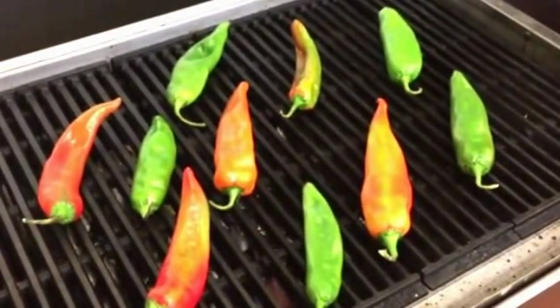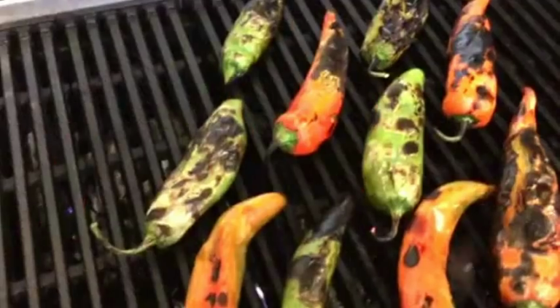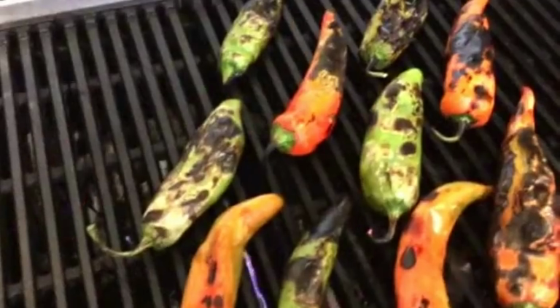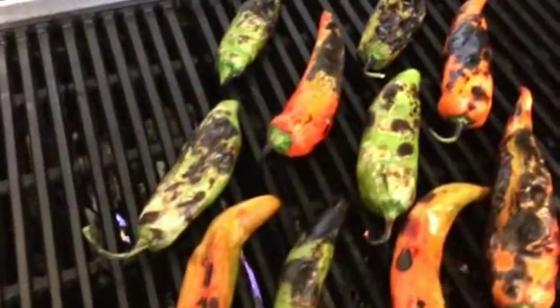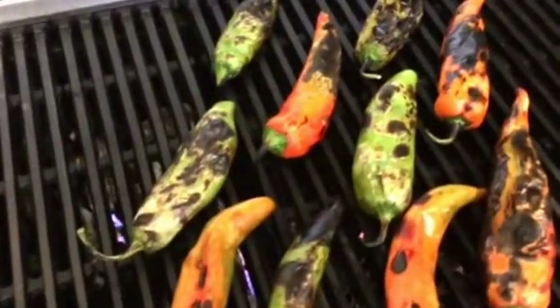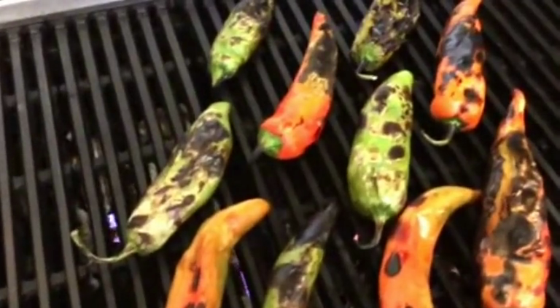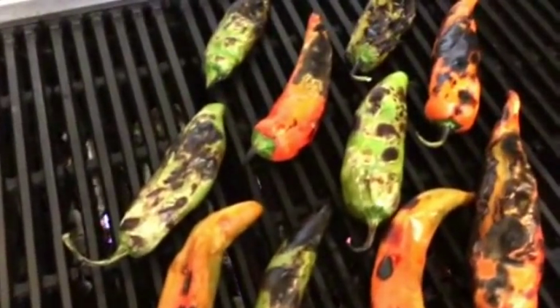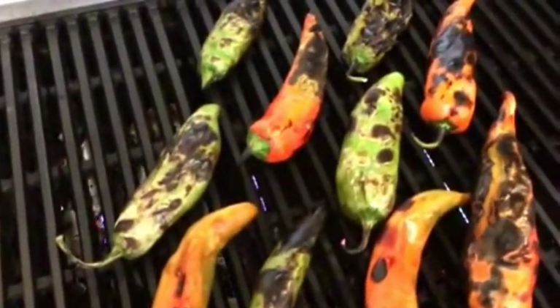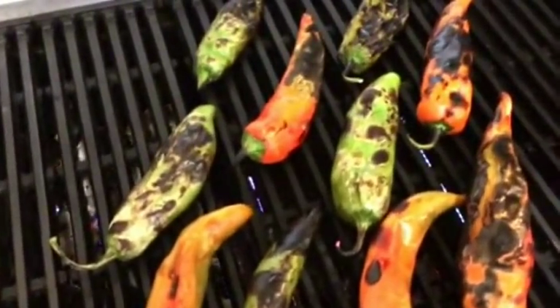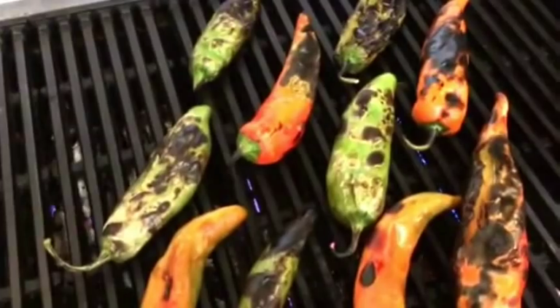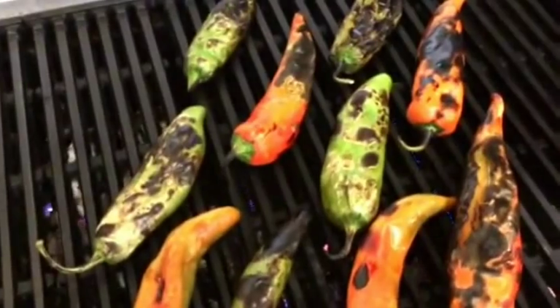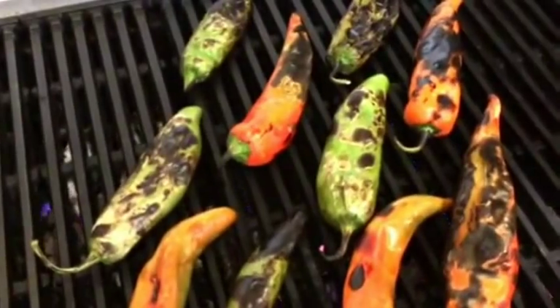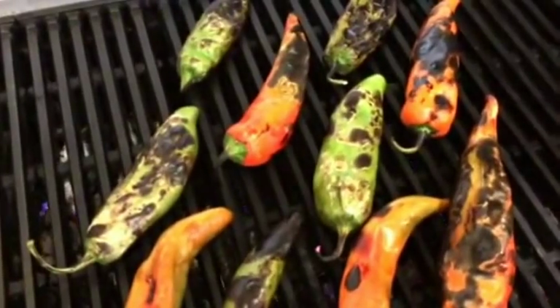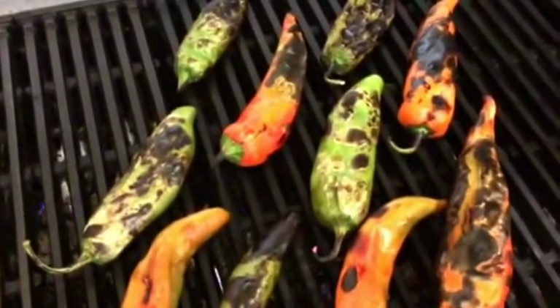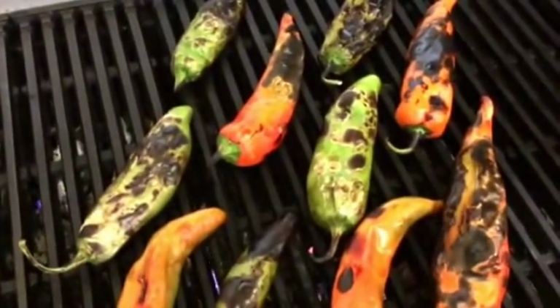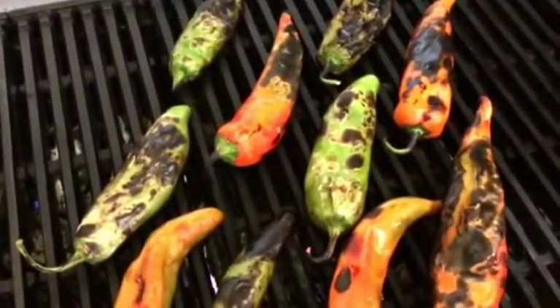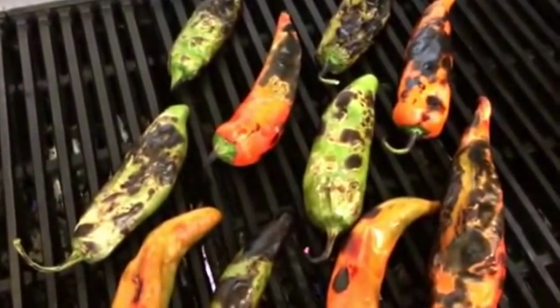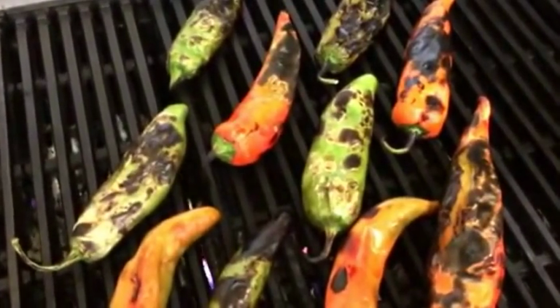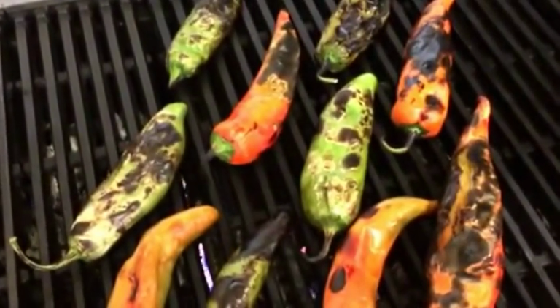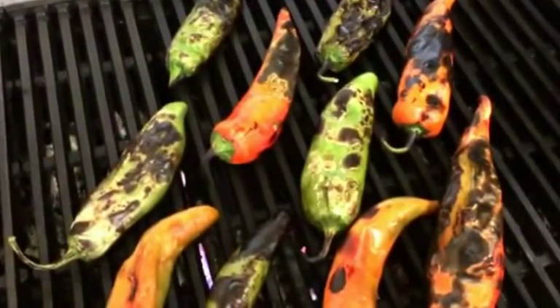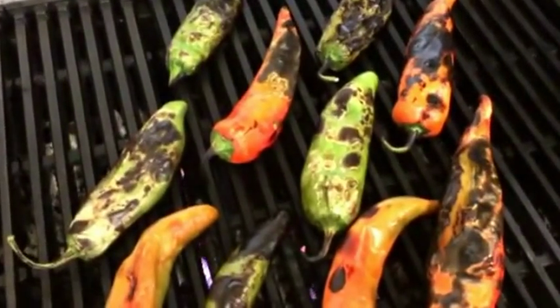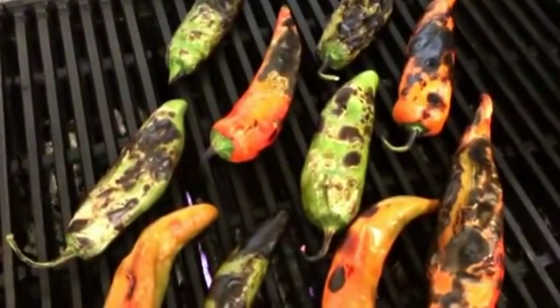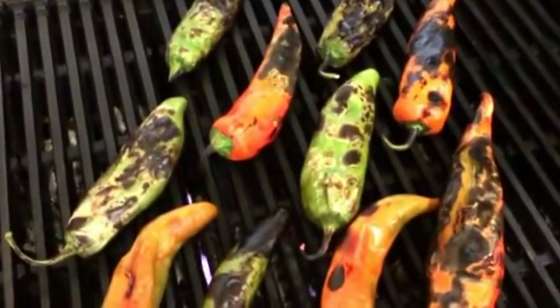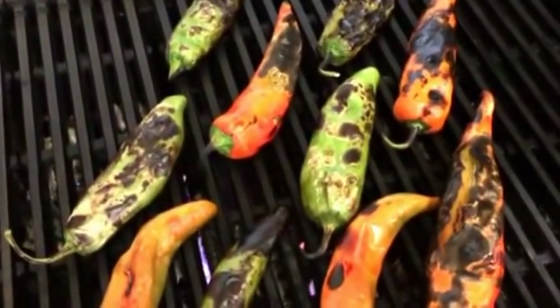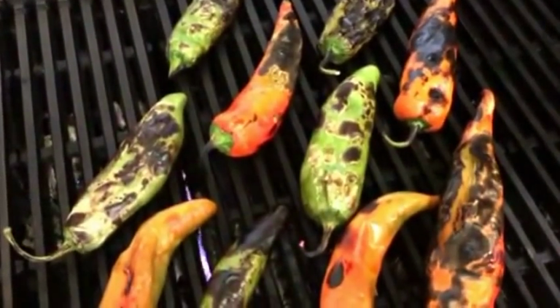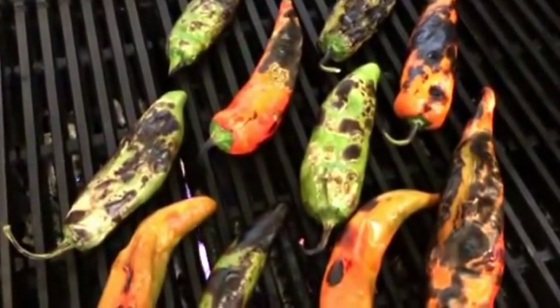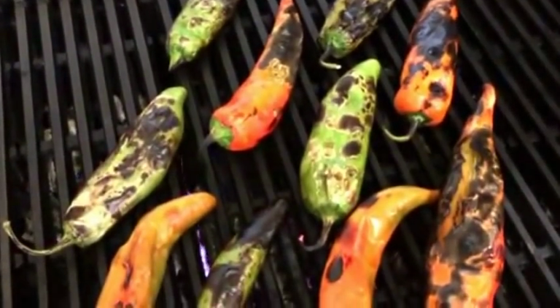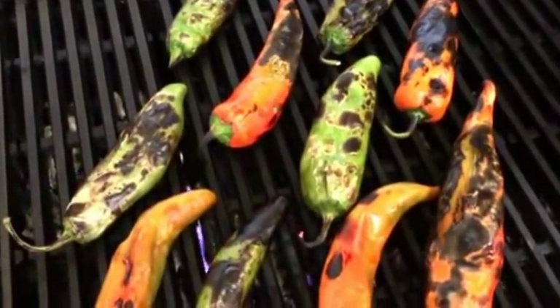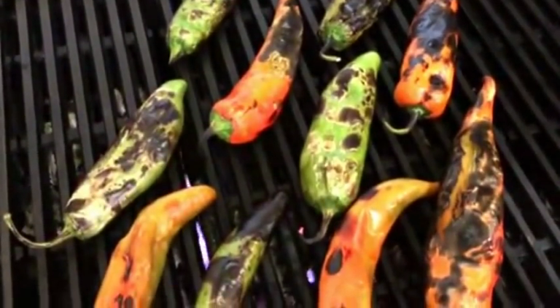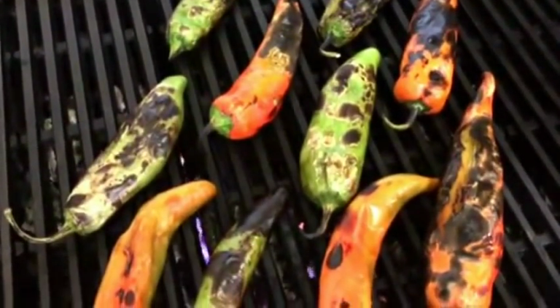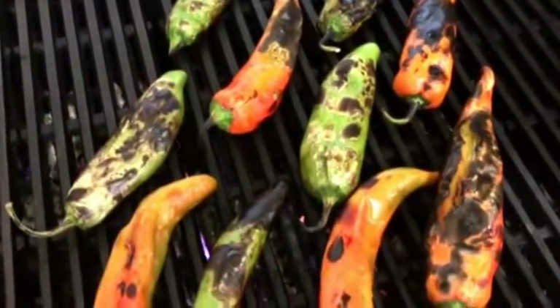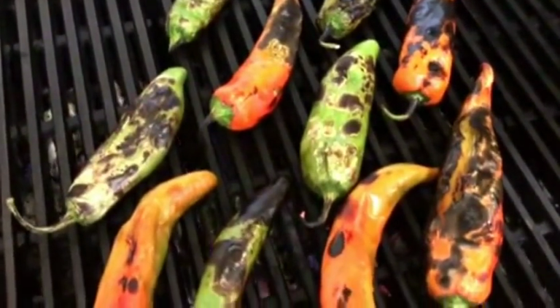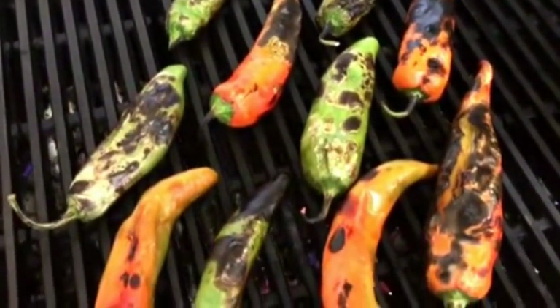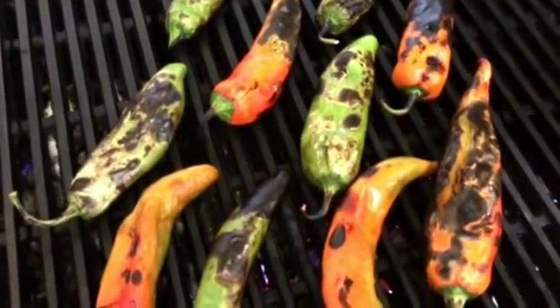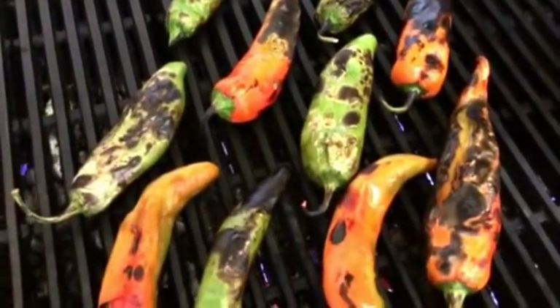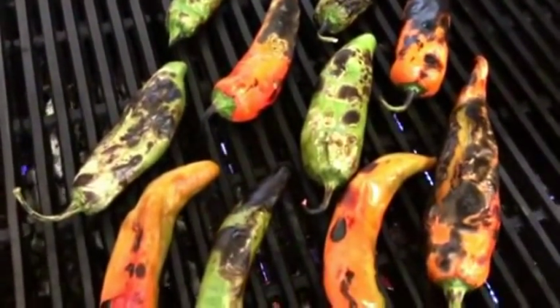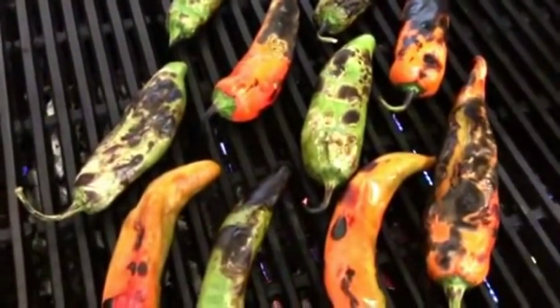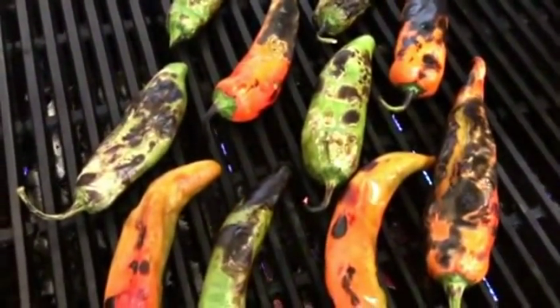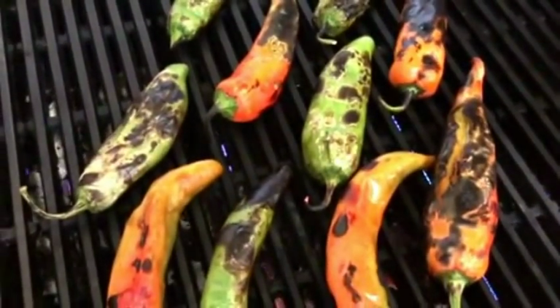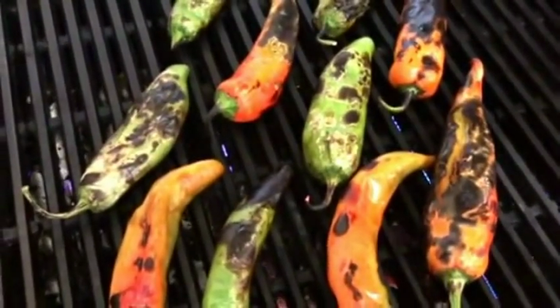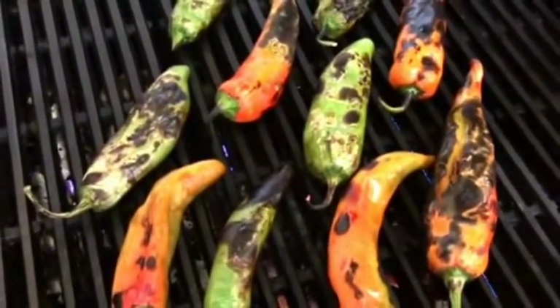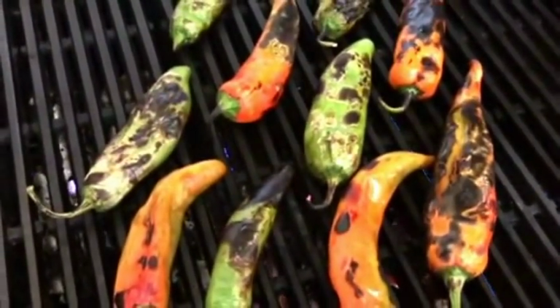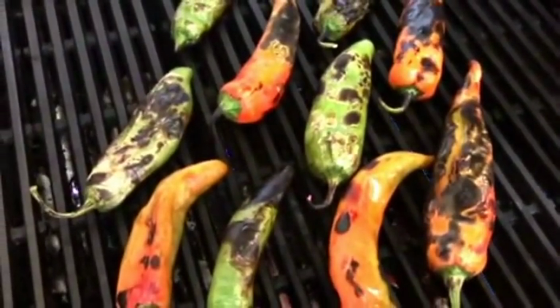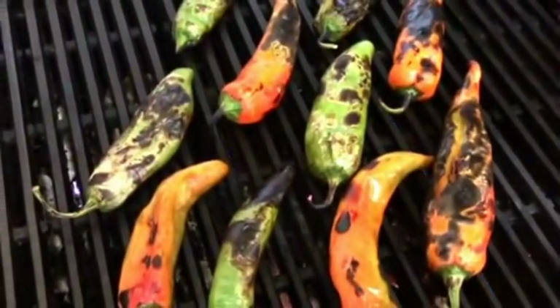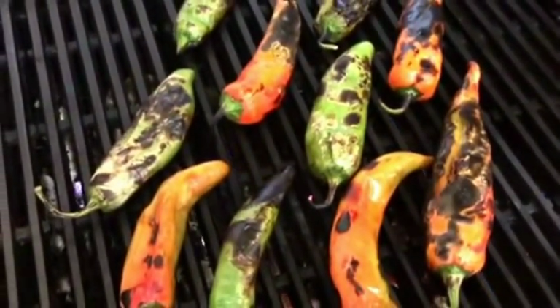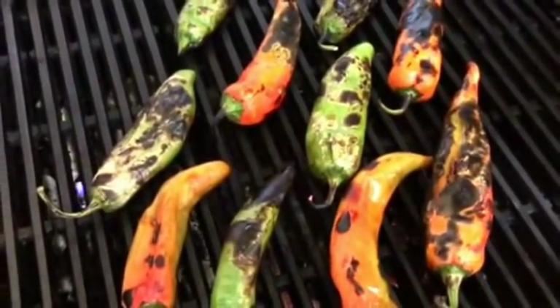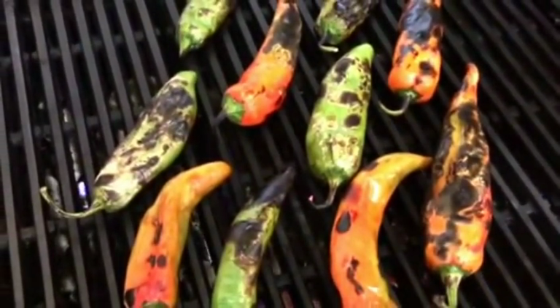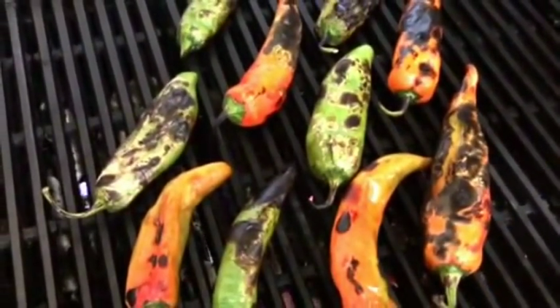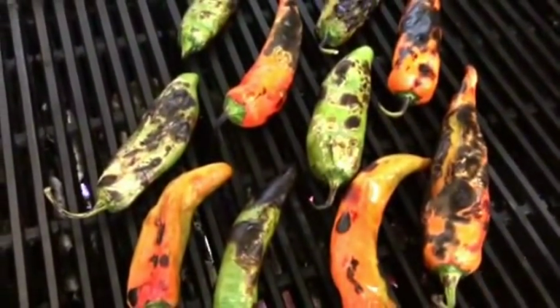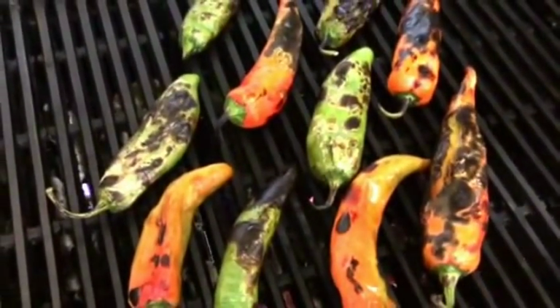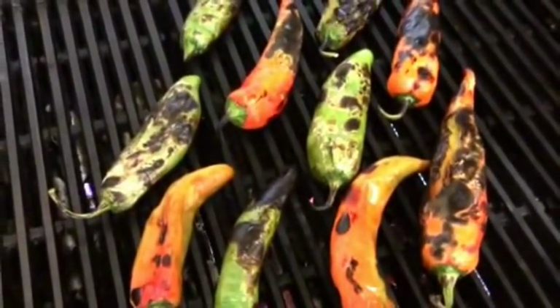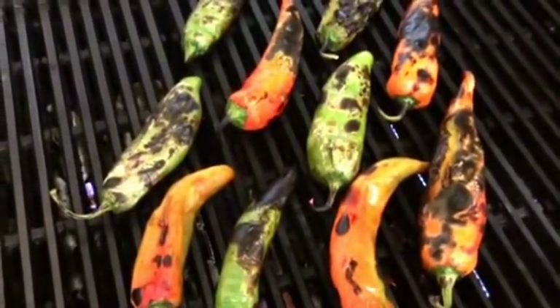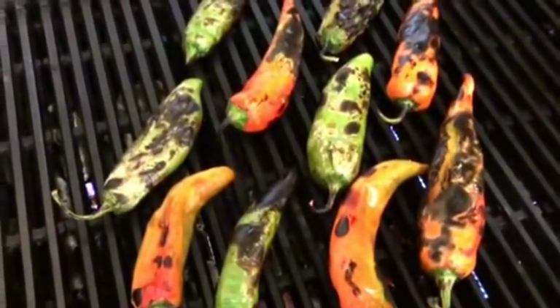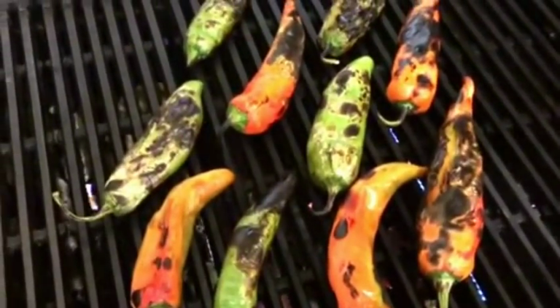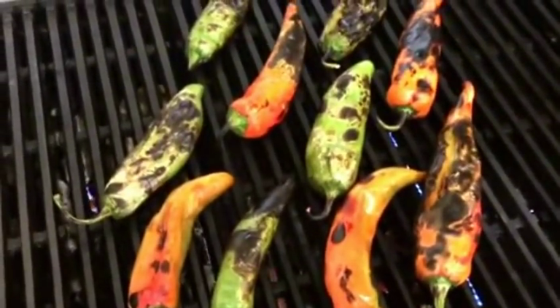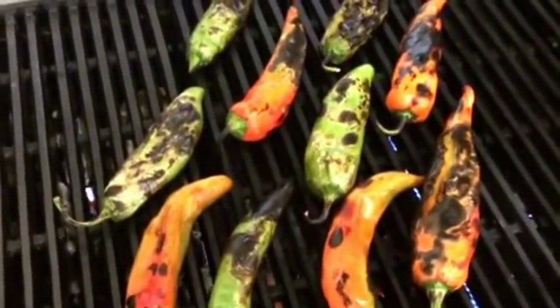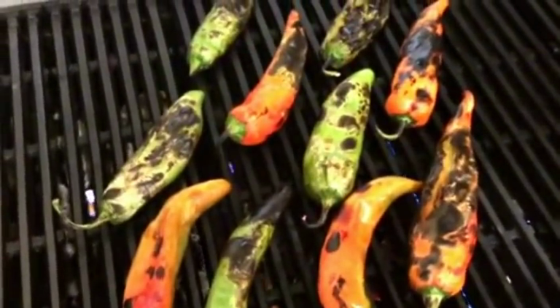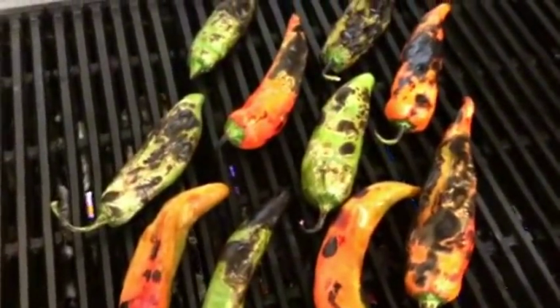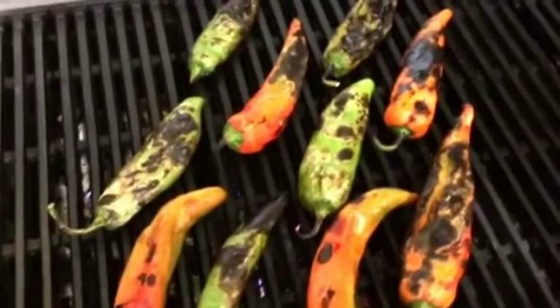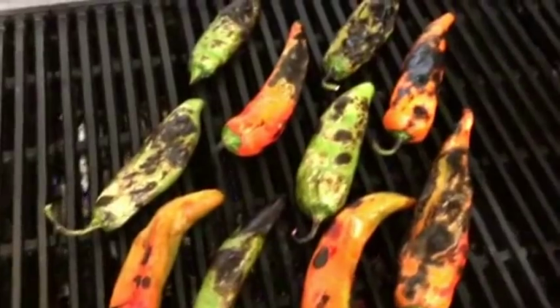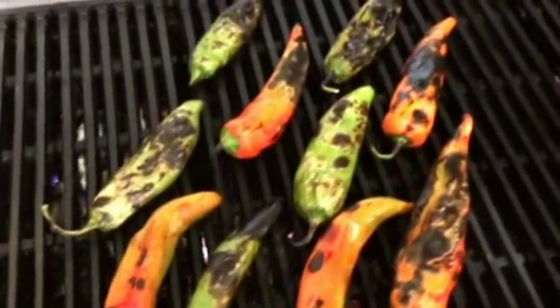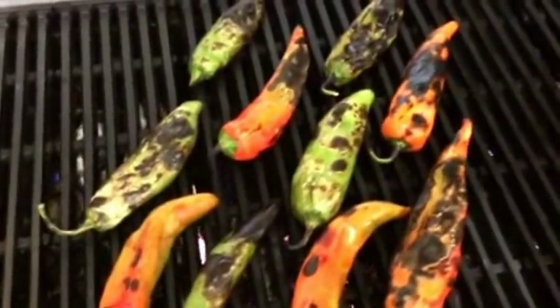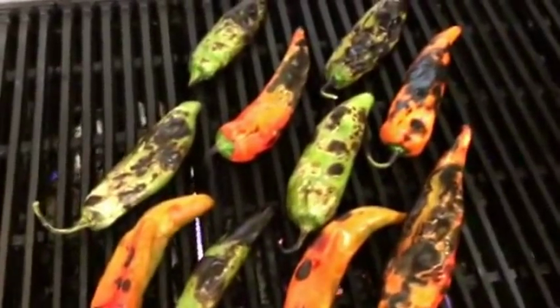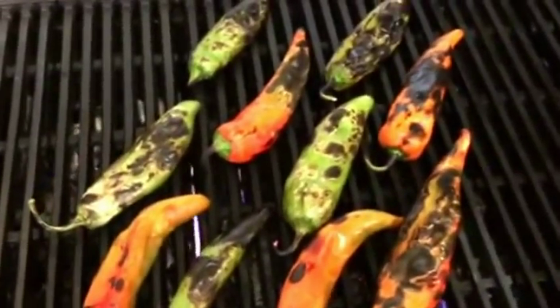We've got just a few more minutes of roasting the hatch chili. We're going to cool it down, peel it, and then we're going to make a dish out of this.